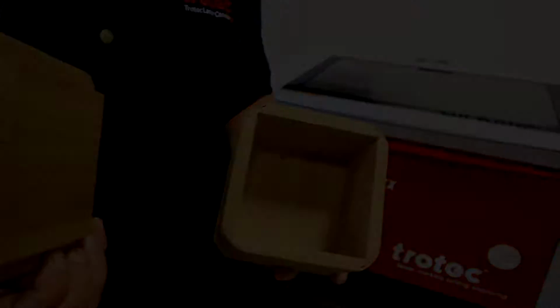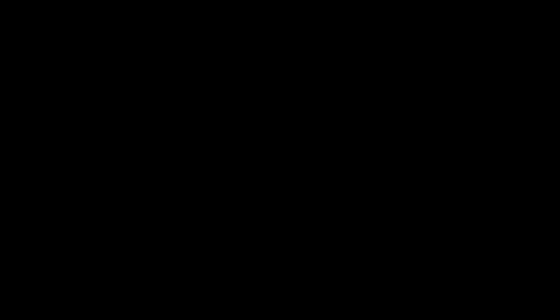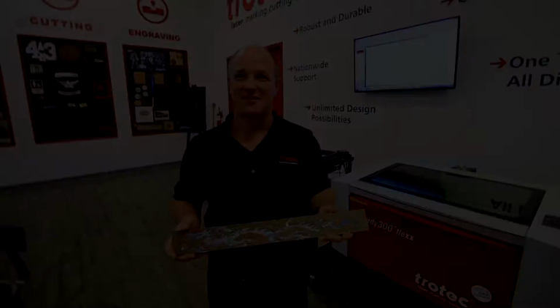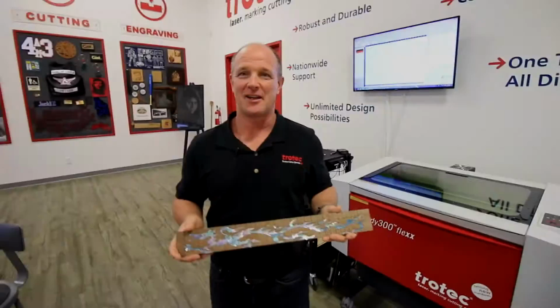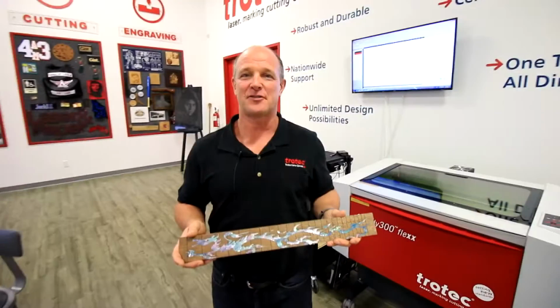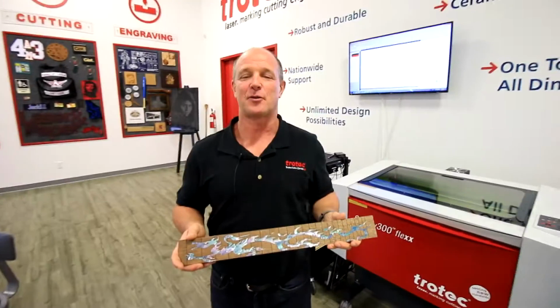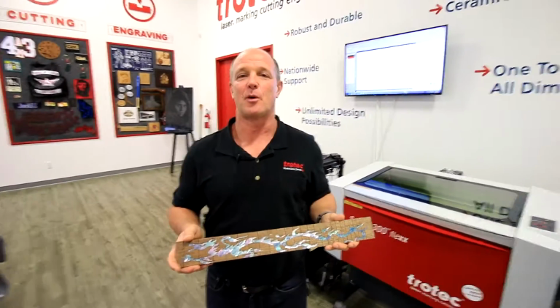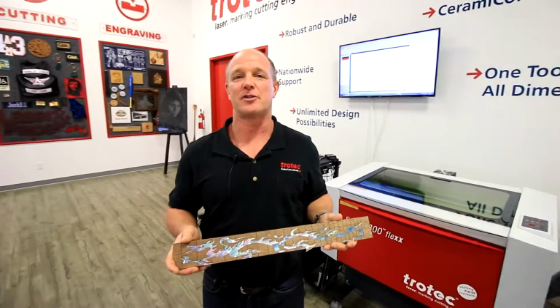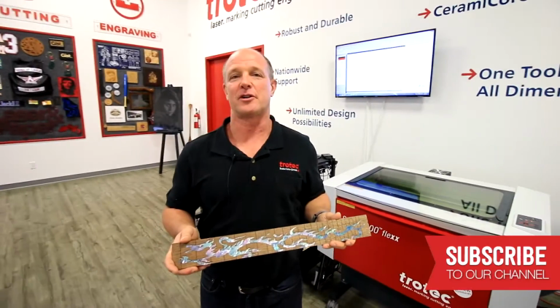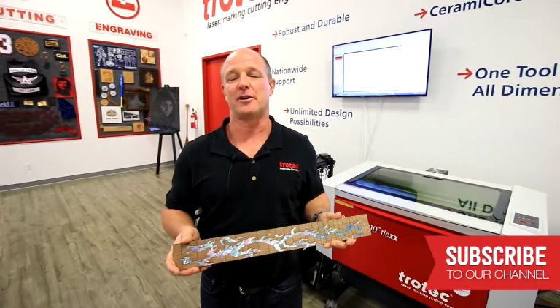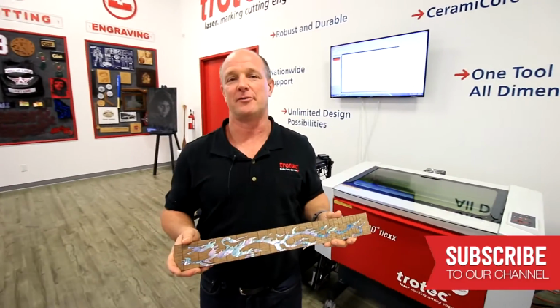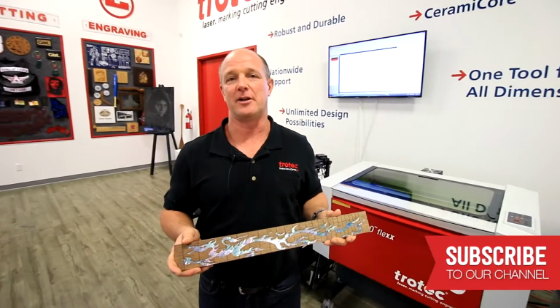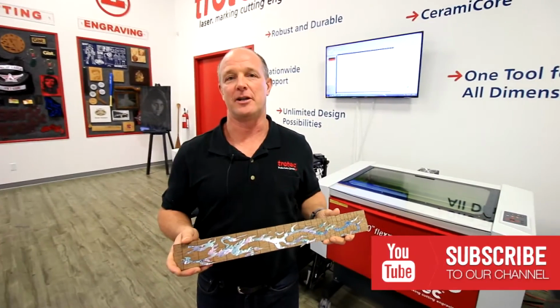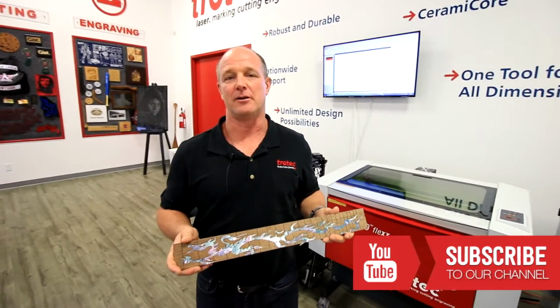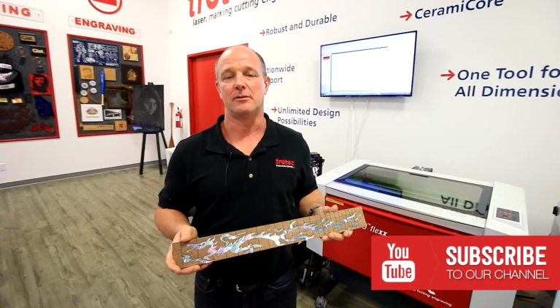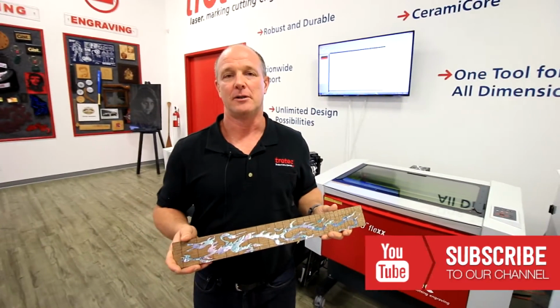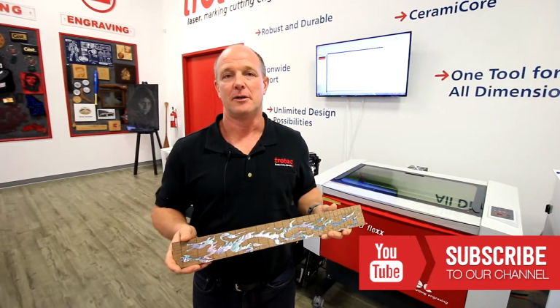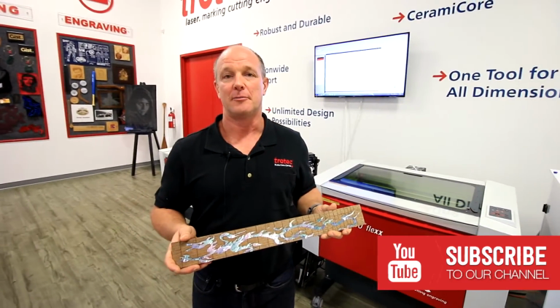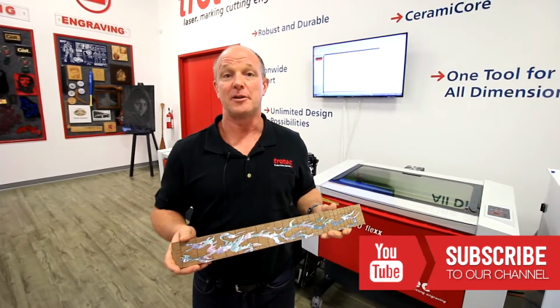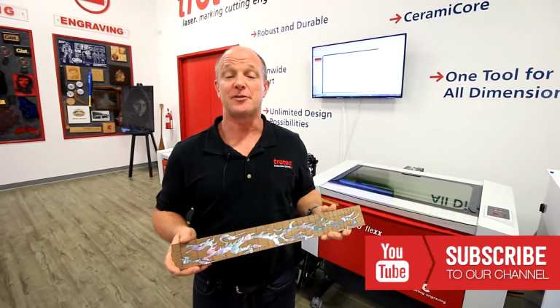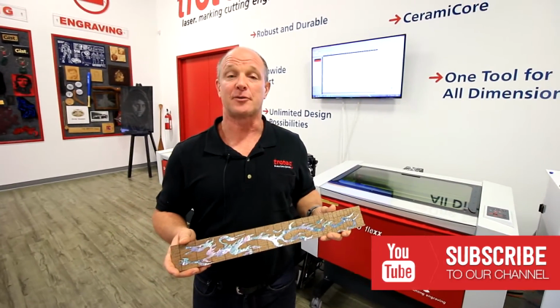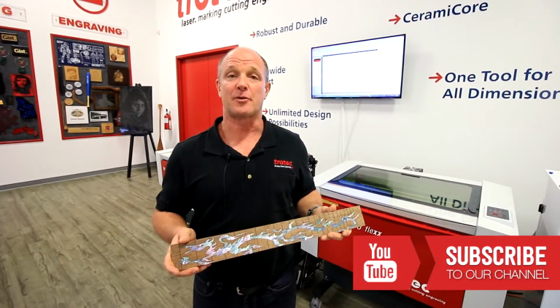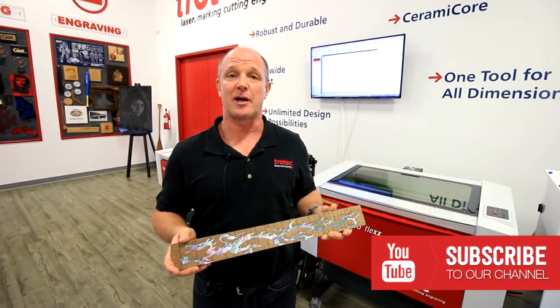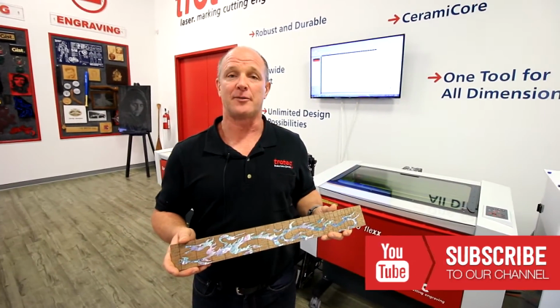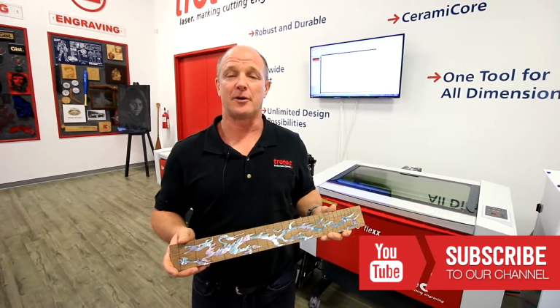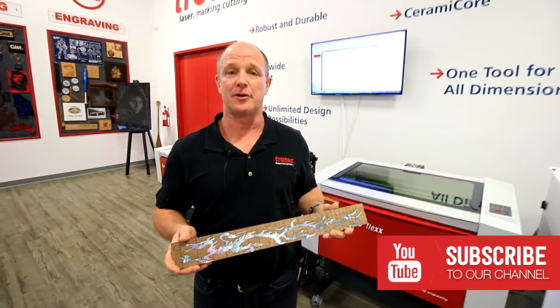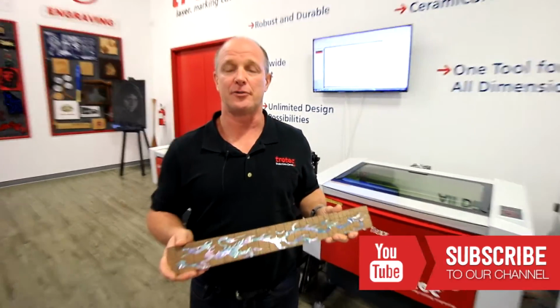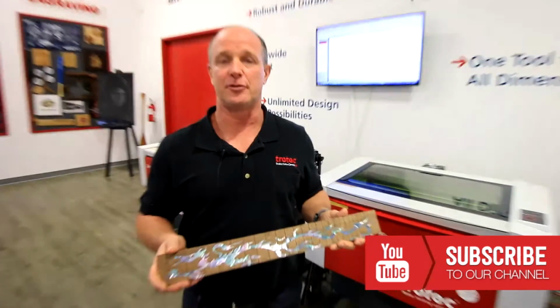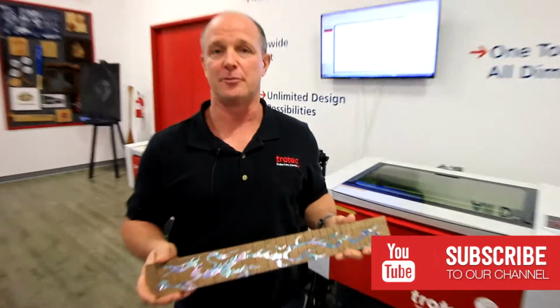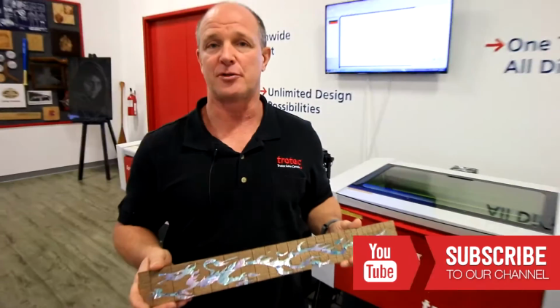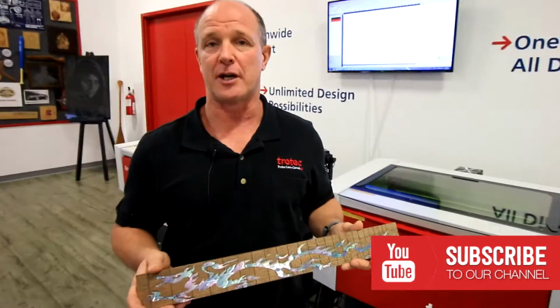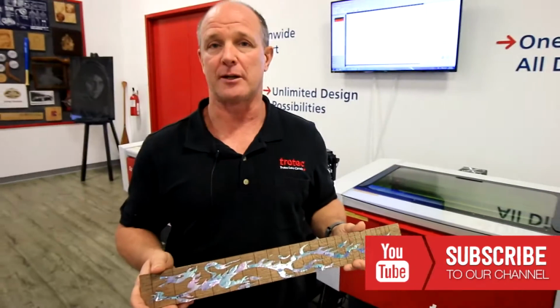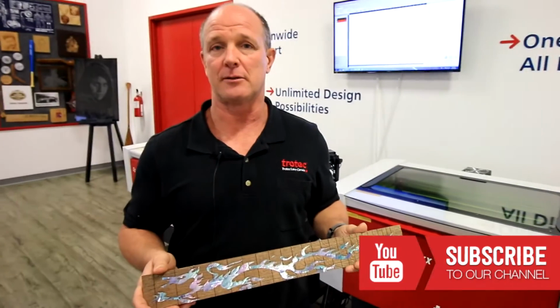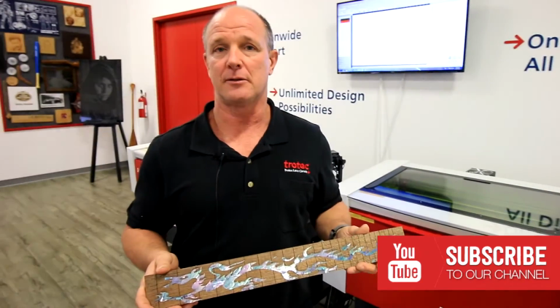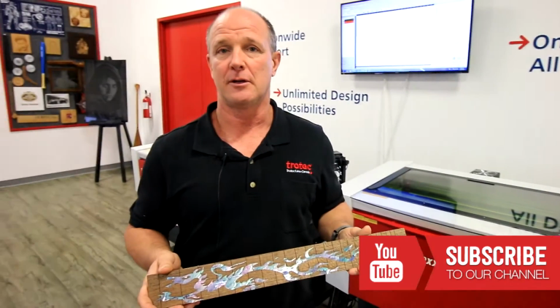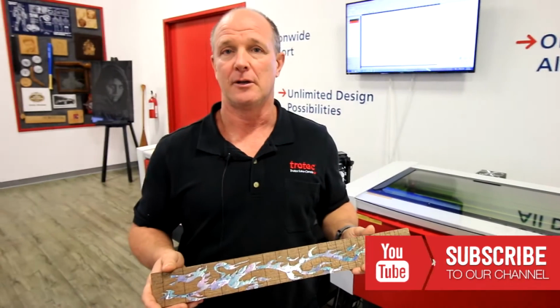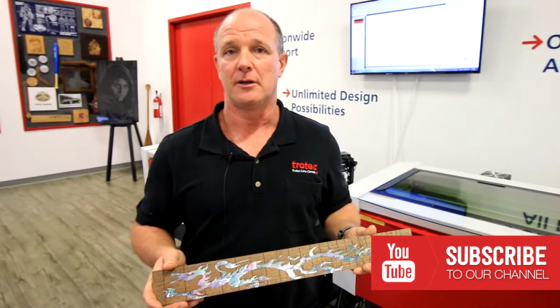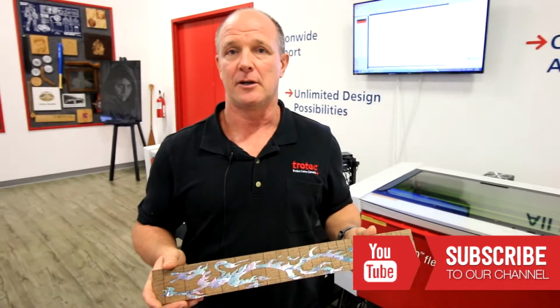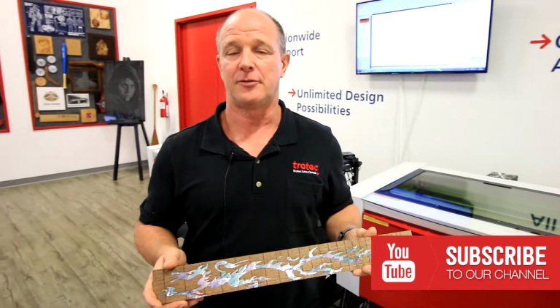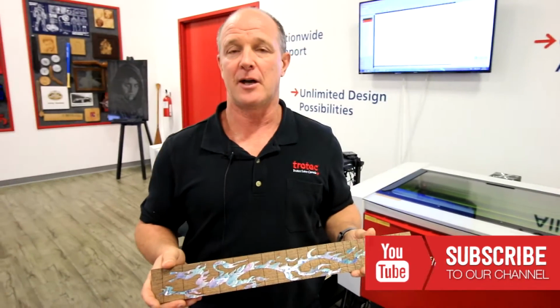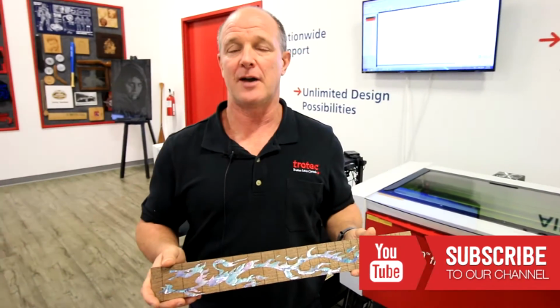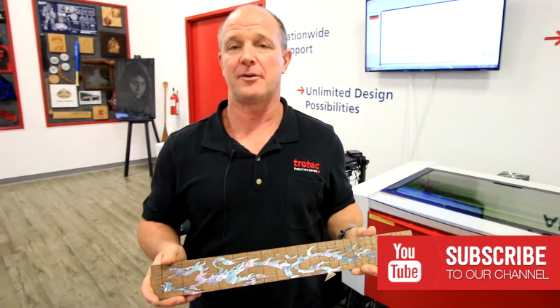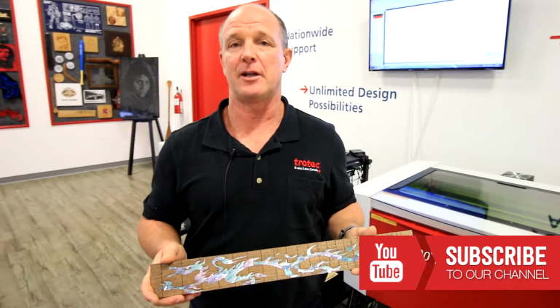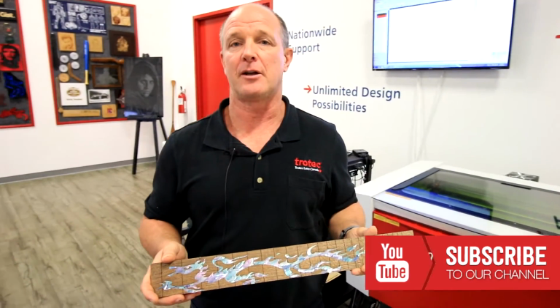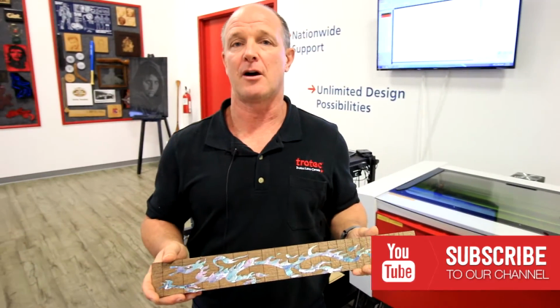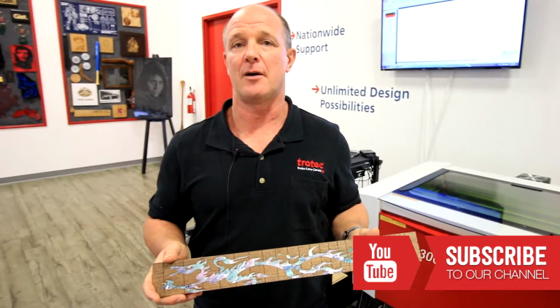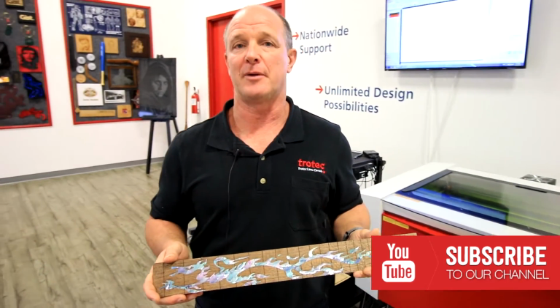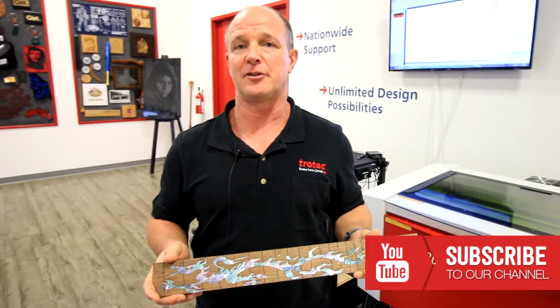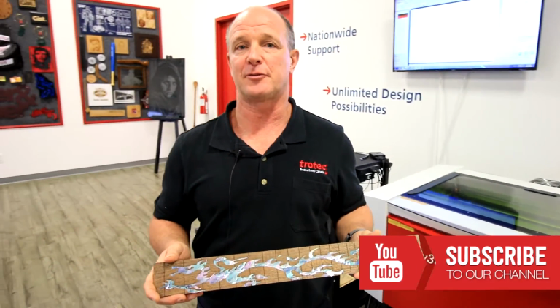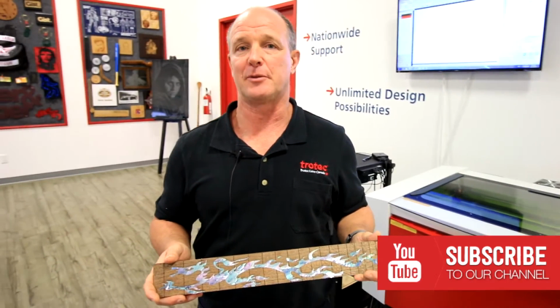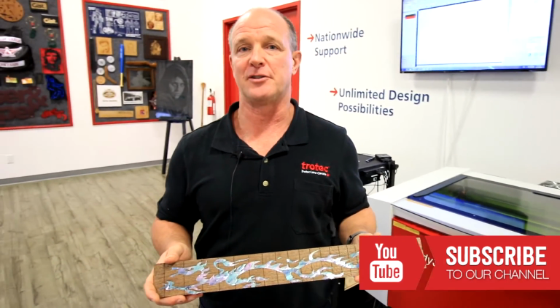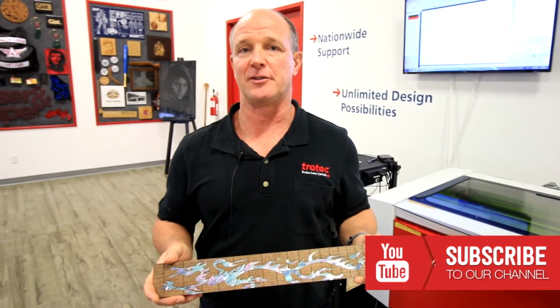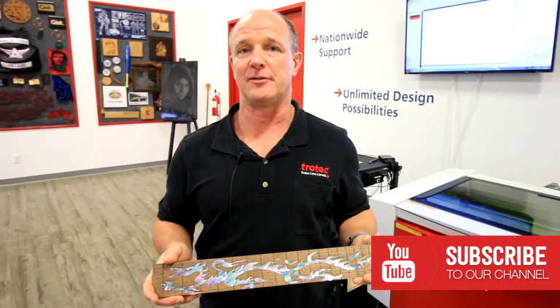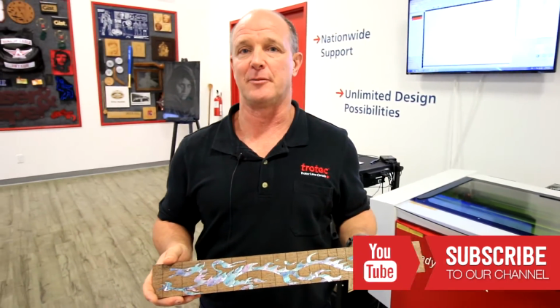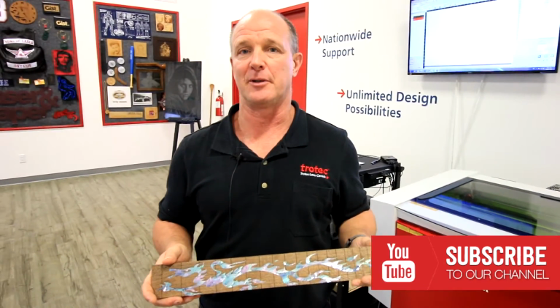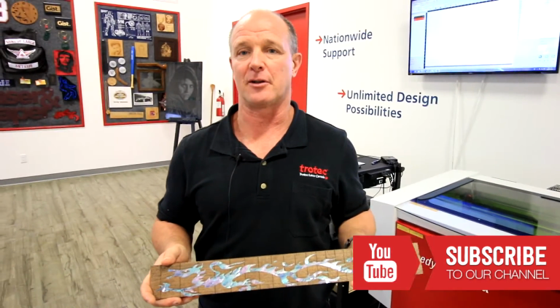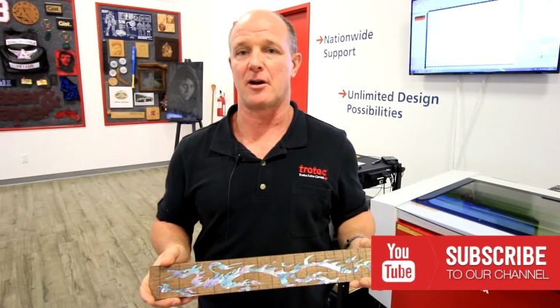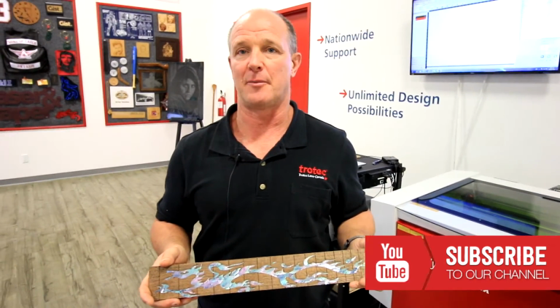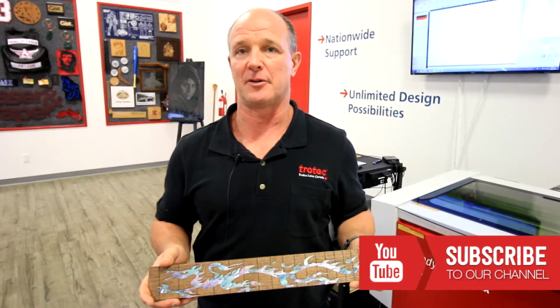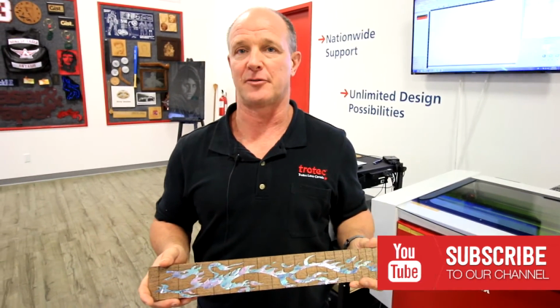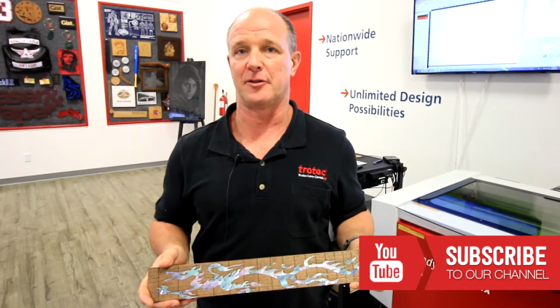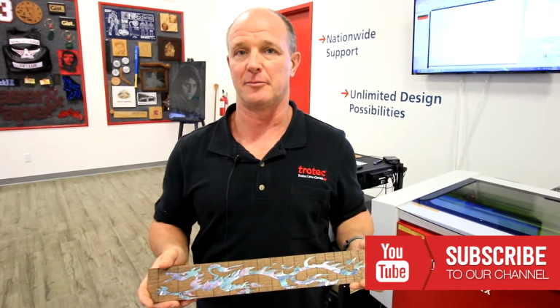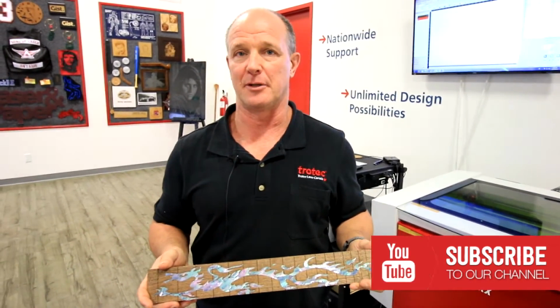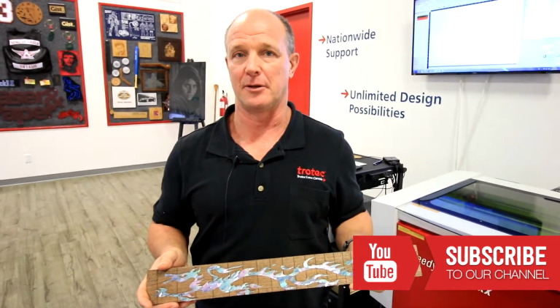Thanks for watching our video. Please subscribe to our YouTube channel. If you have any comments, please leave them in the comments field below.